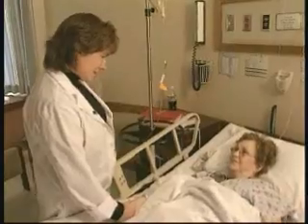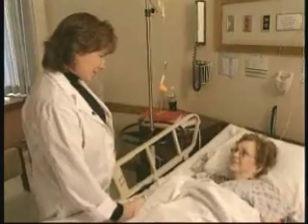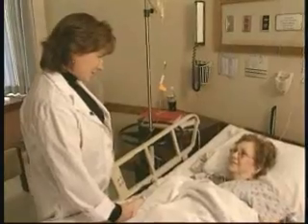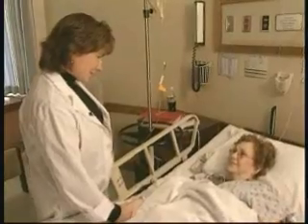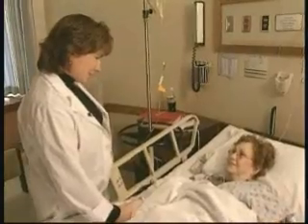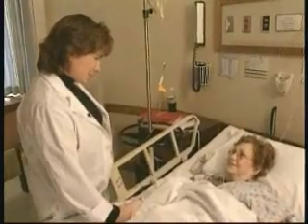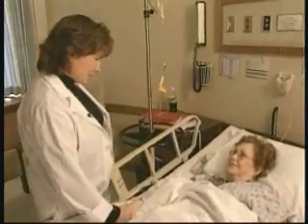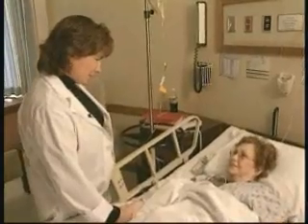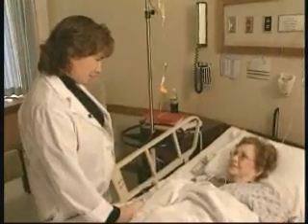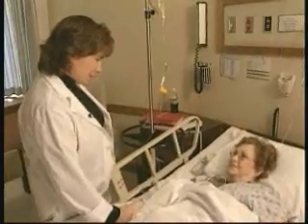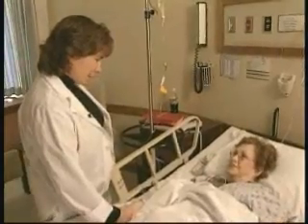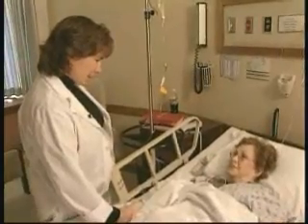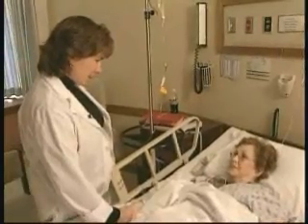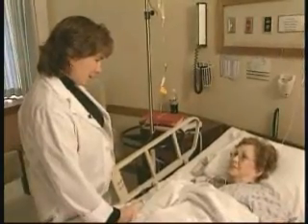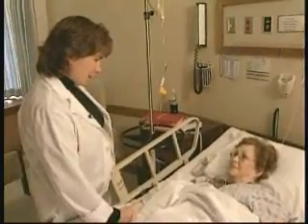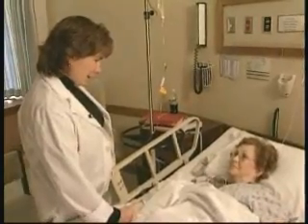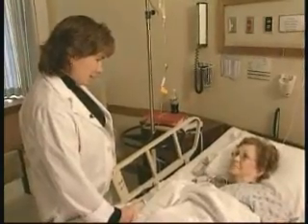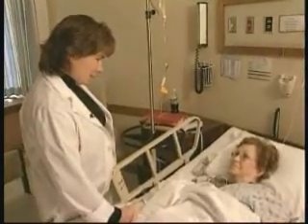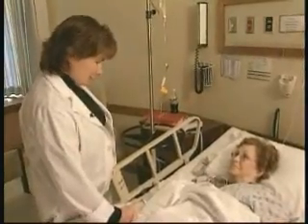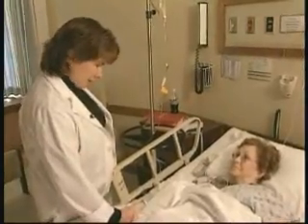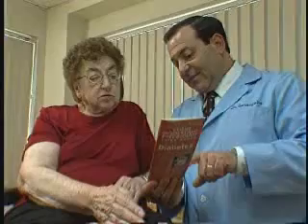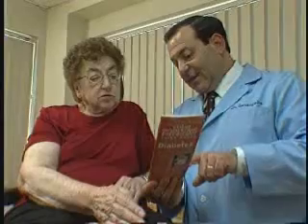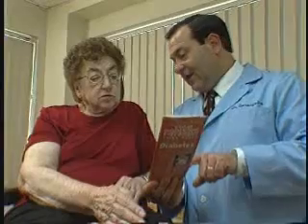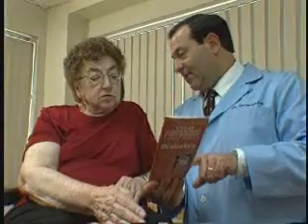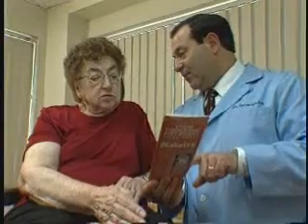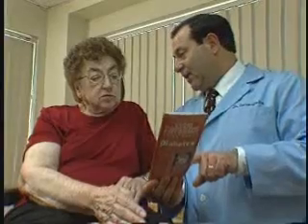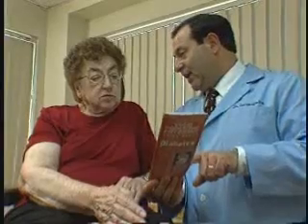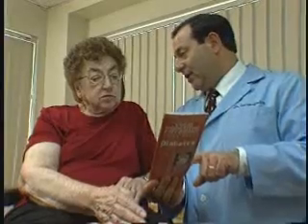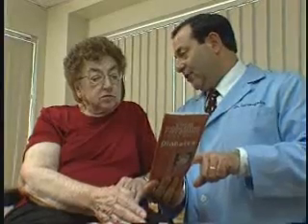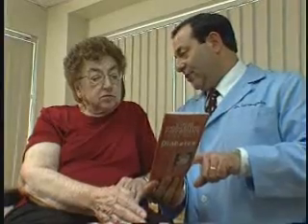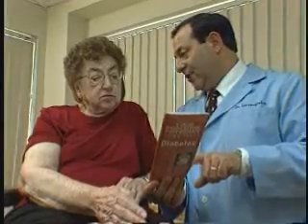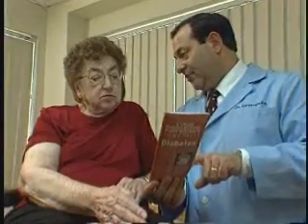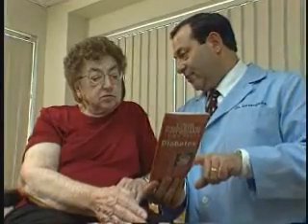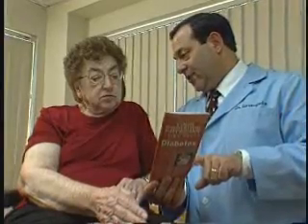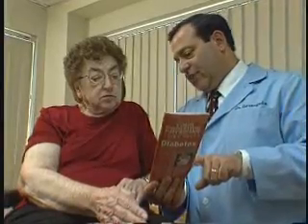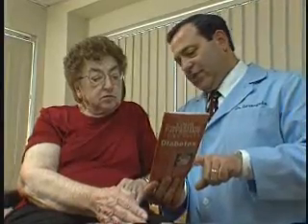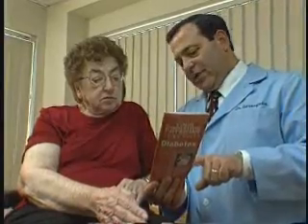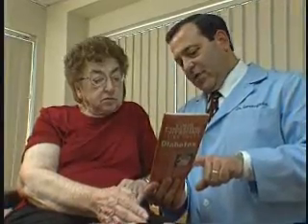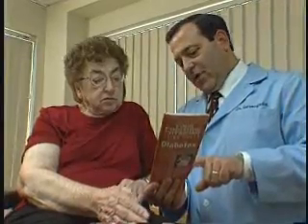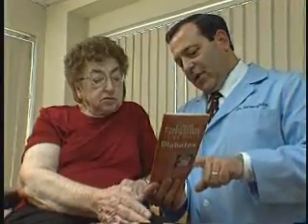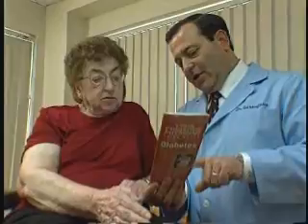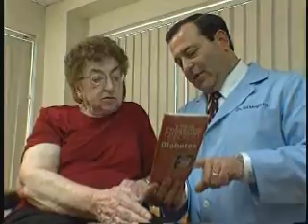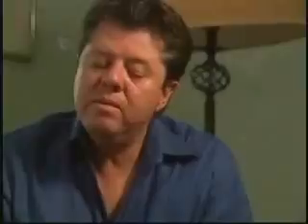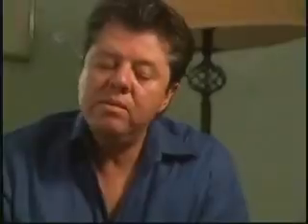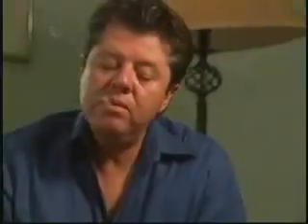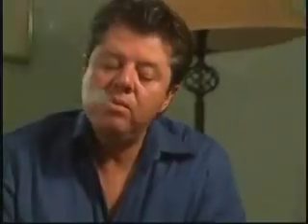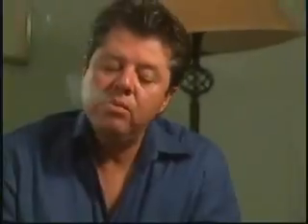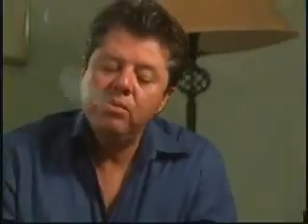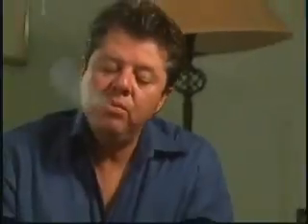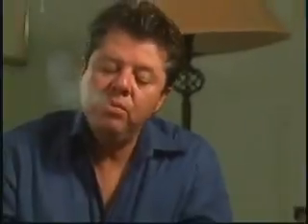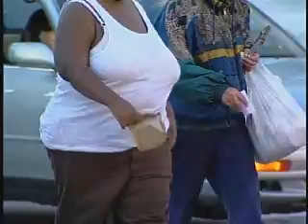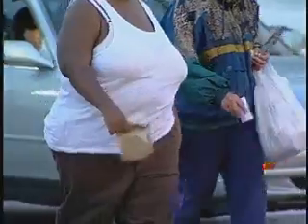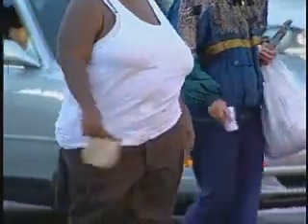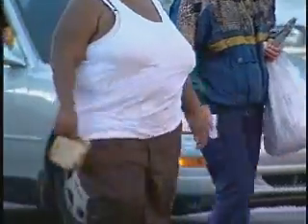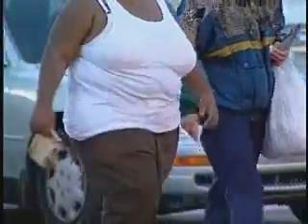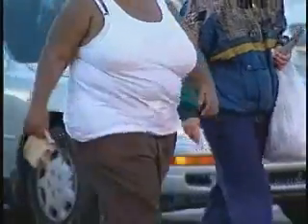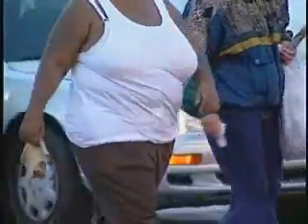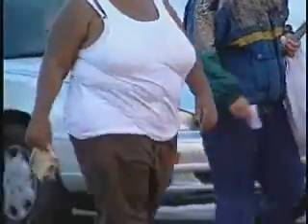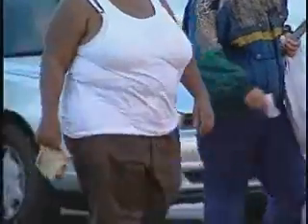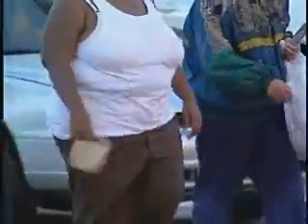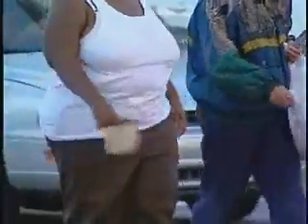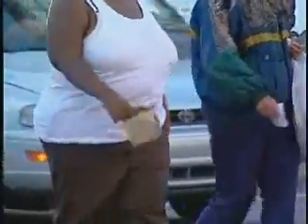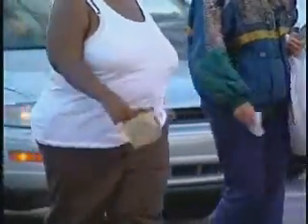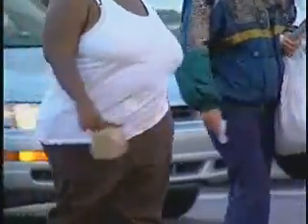PAD is common in the elderly, patients with diabetes and hypertension, smokers, and those who are obese.